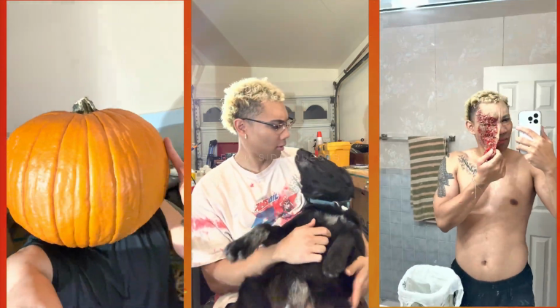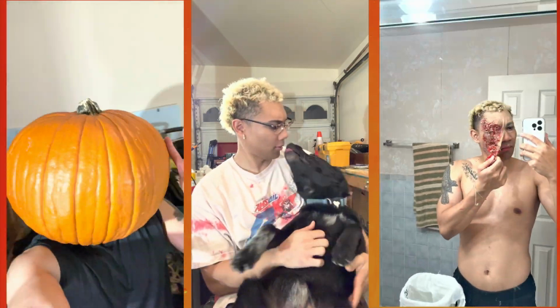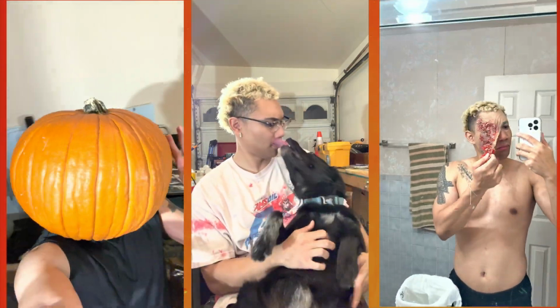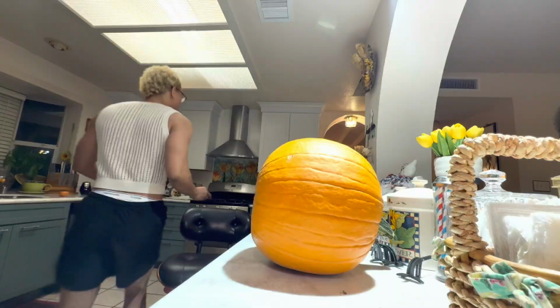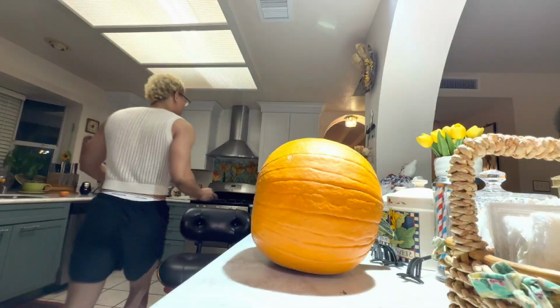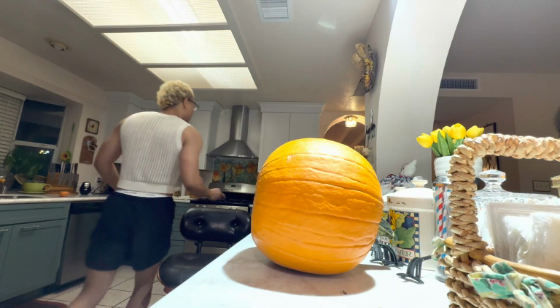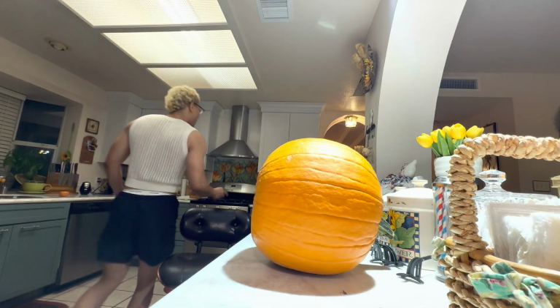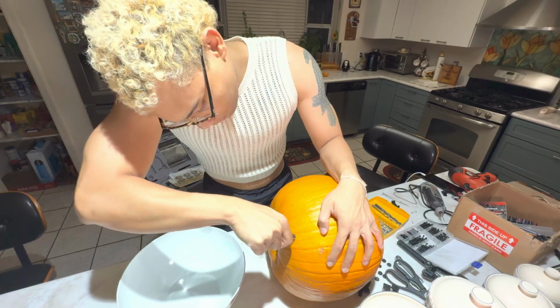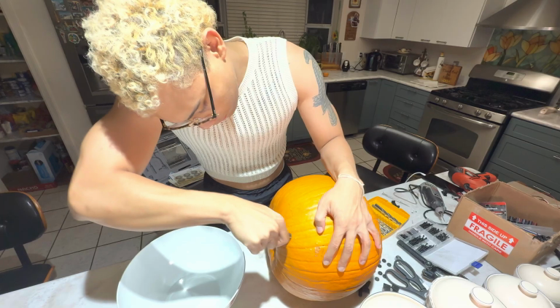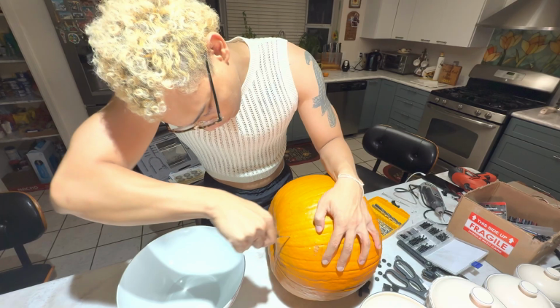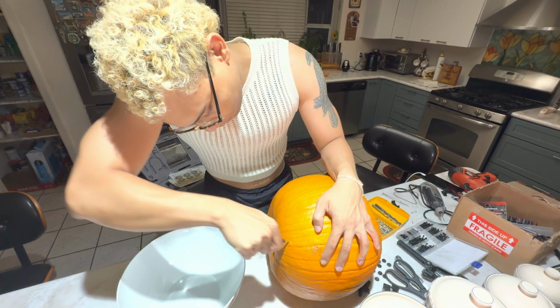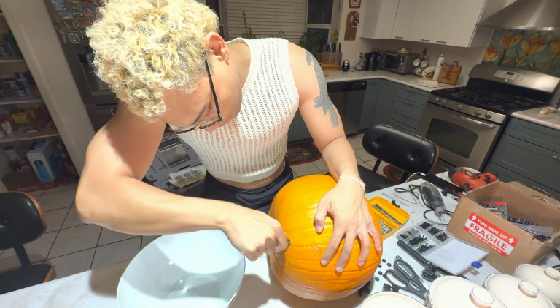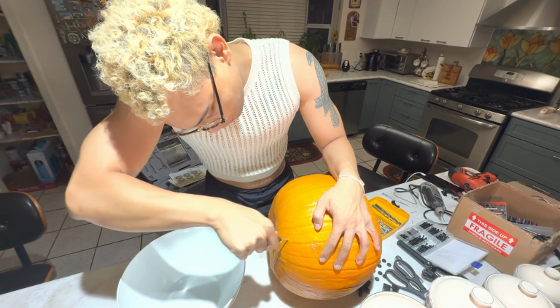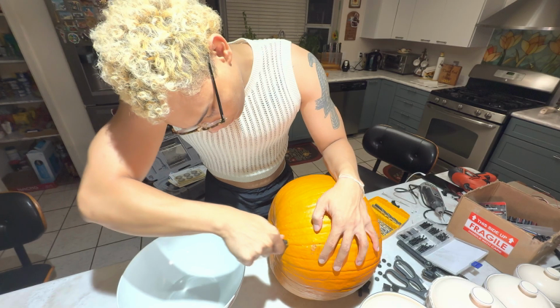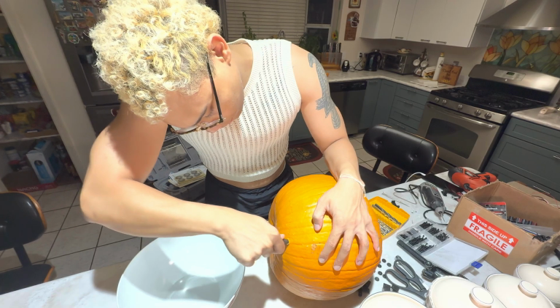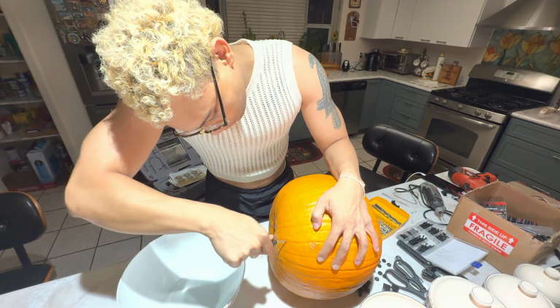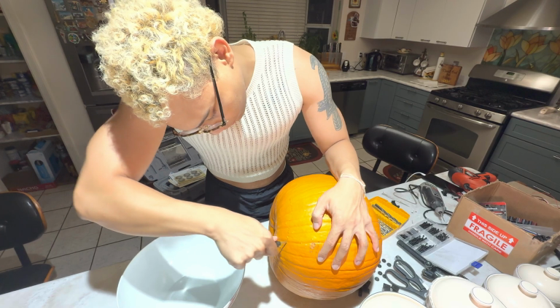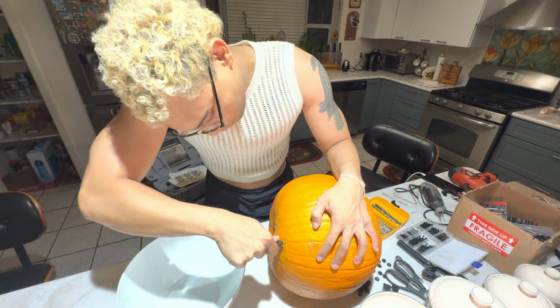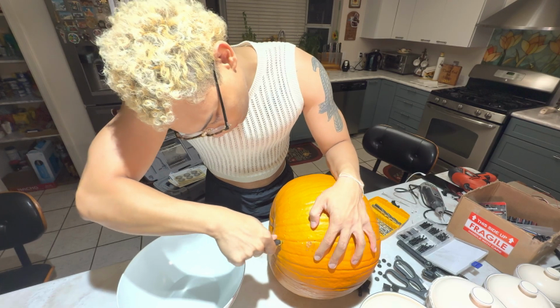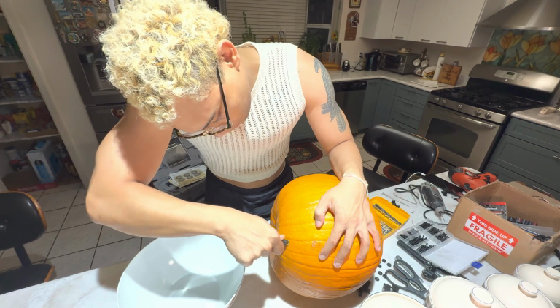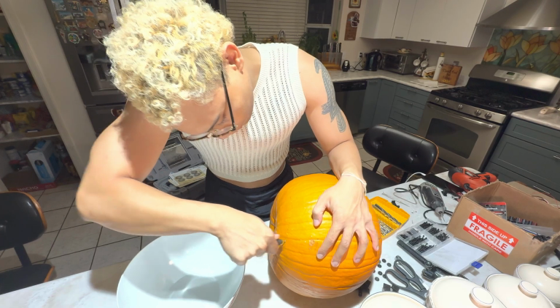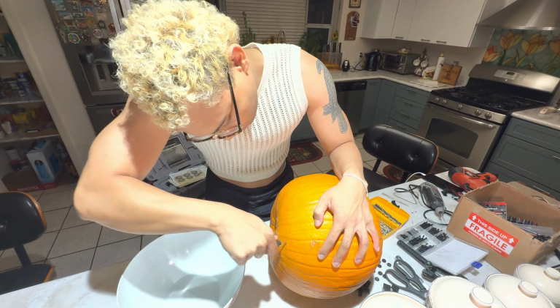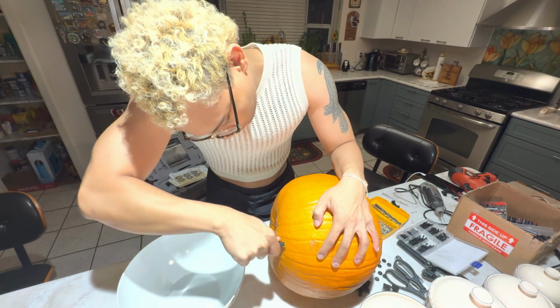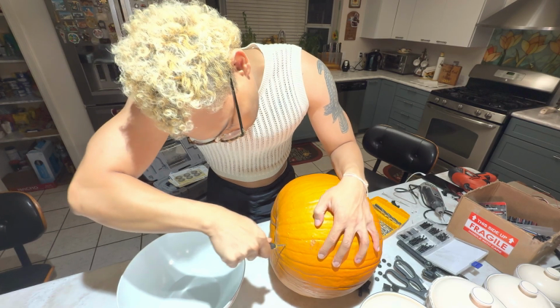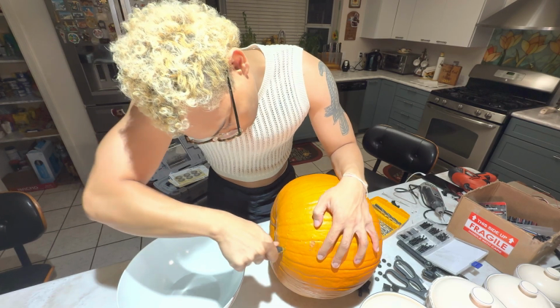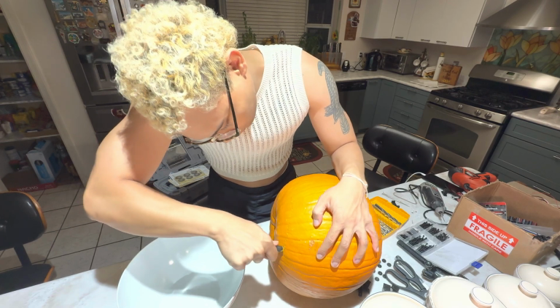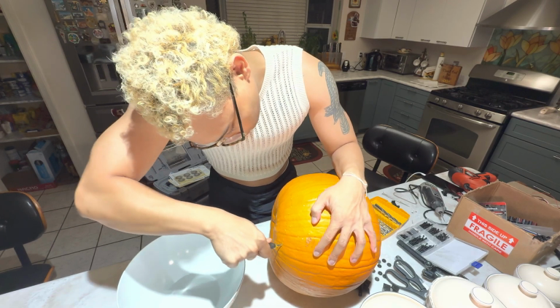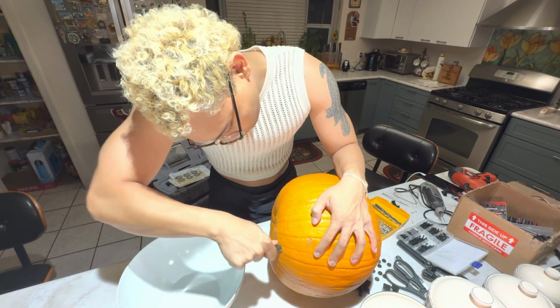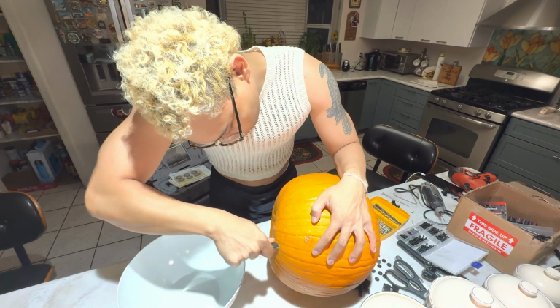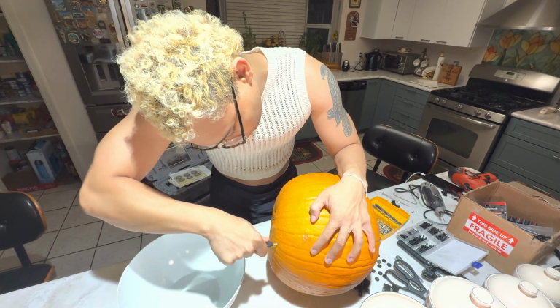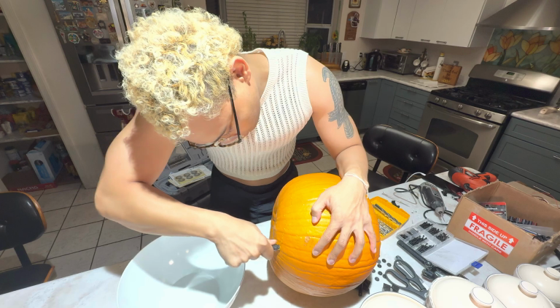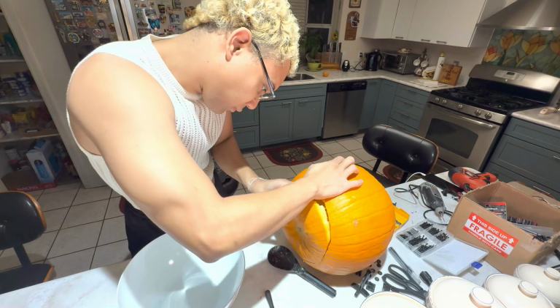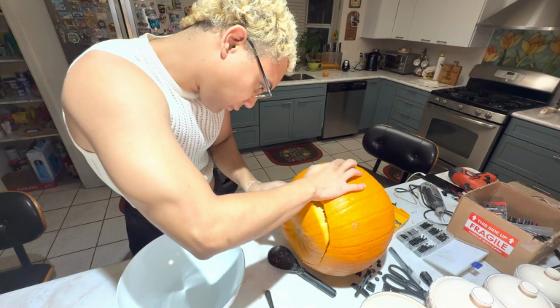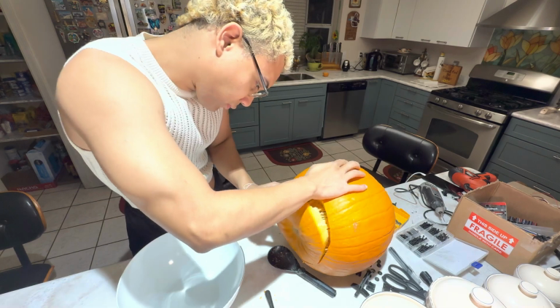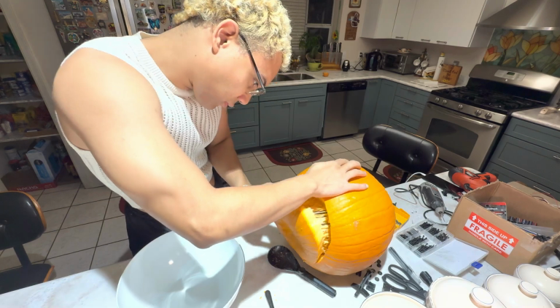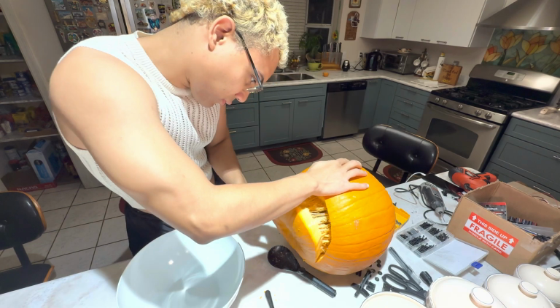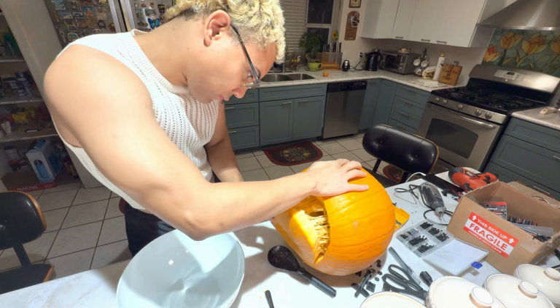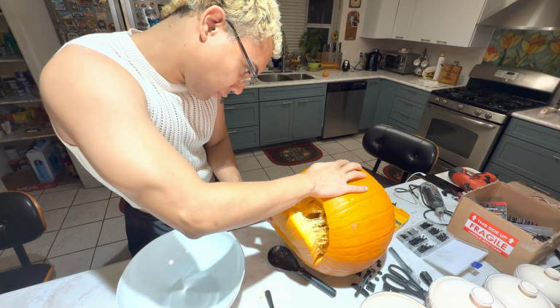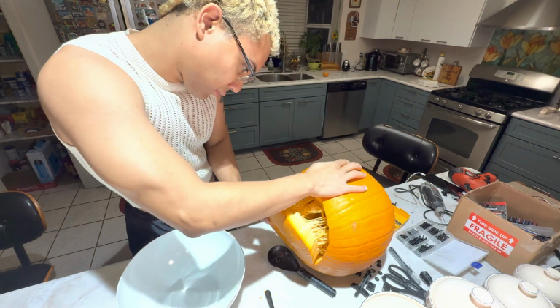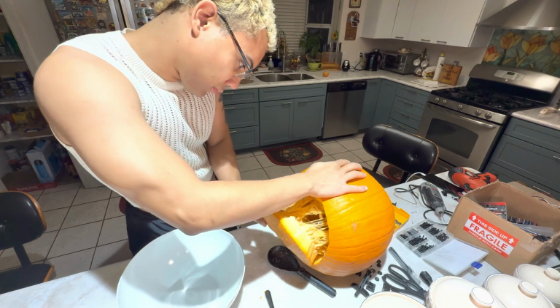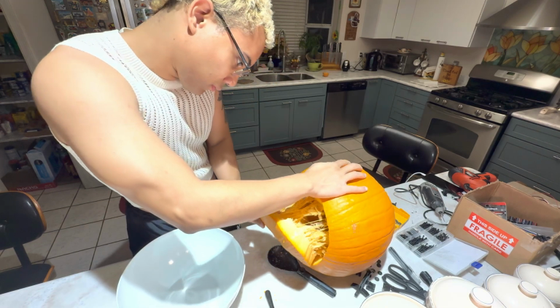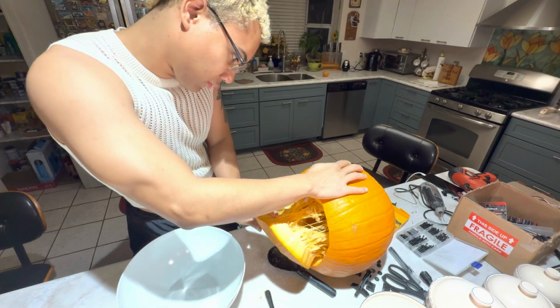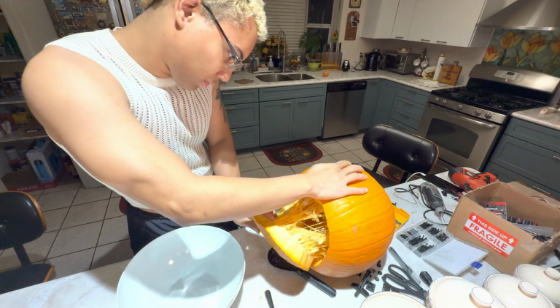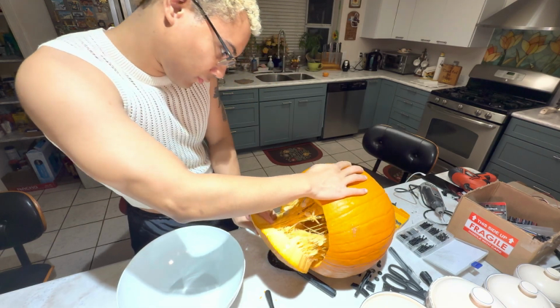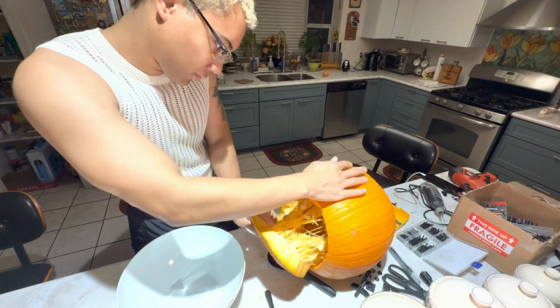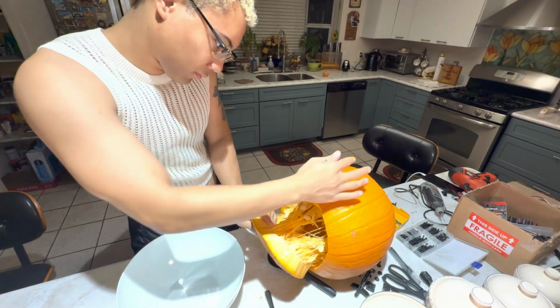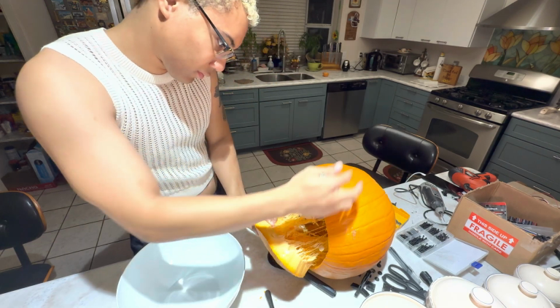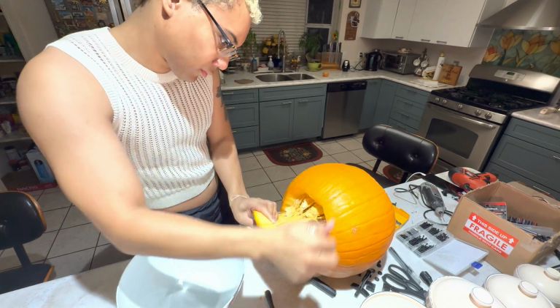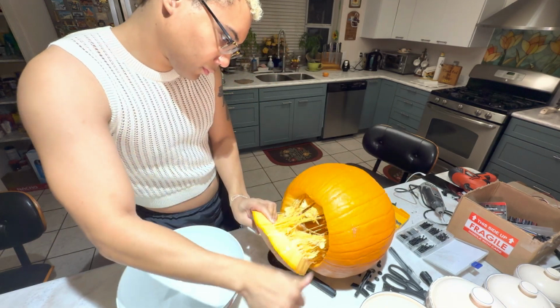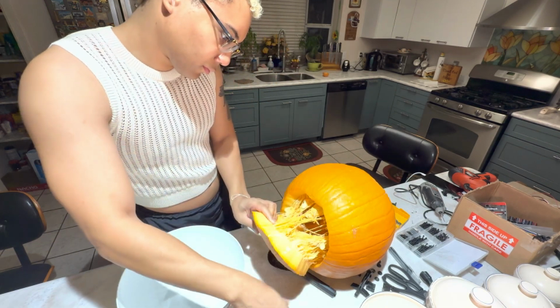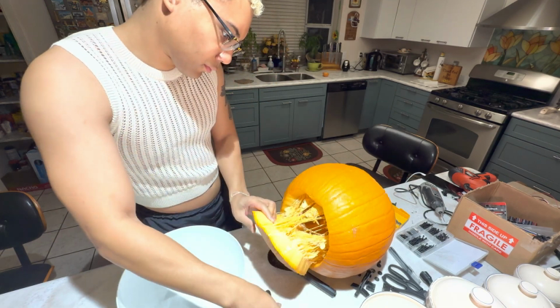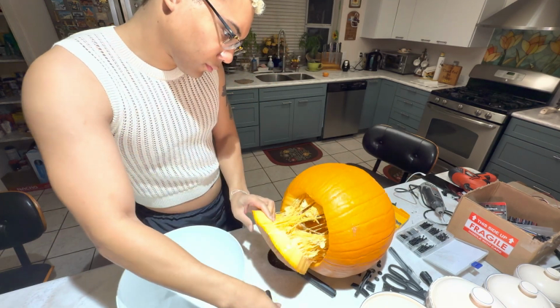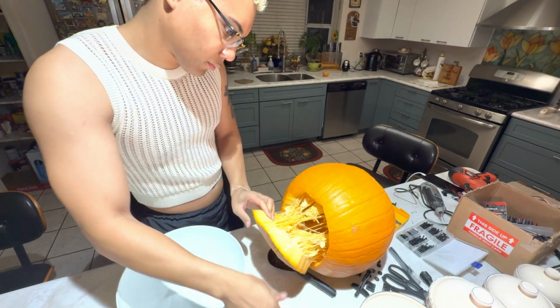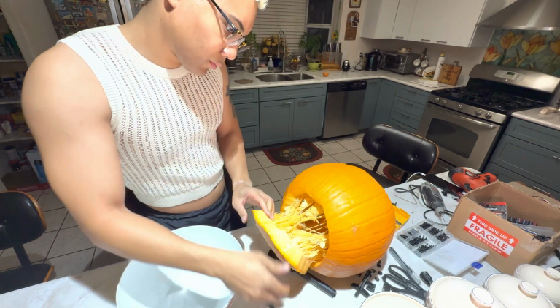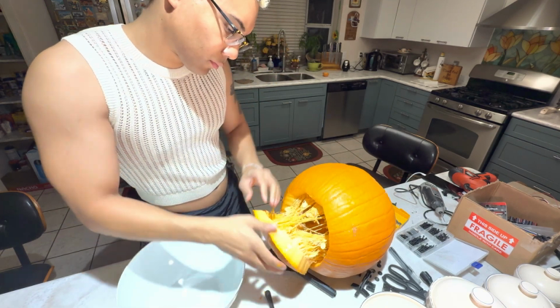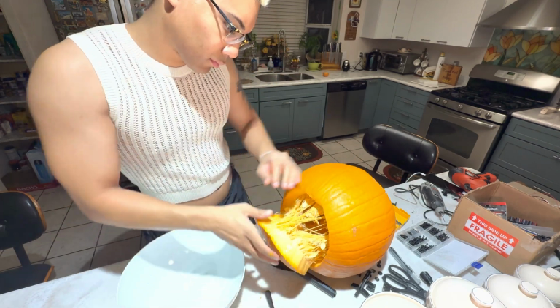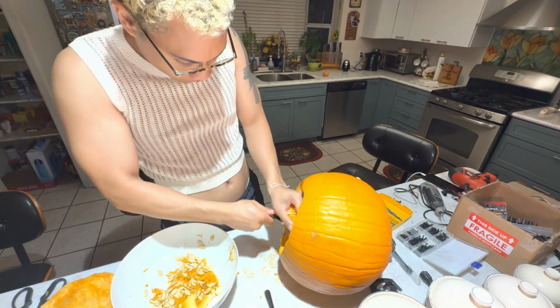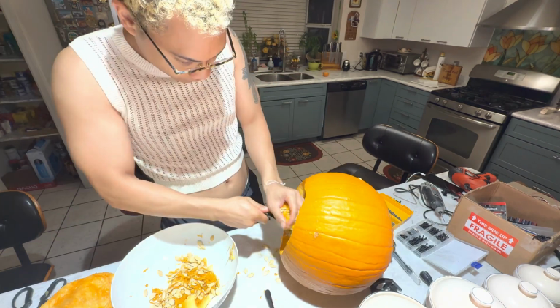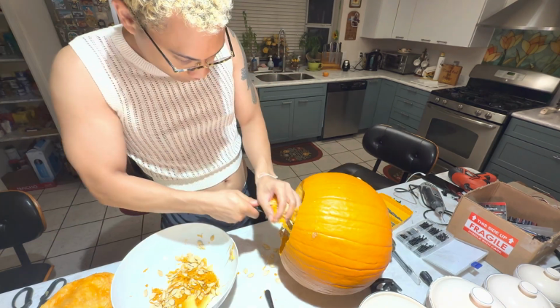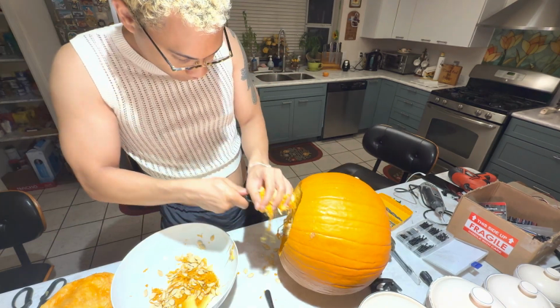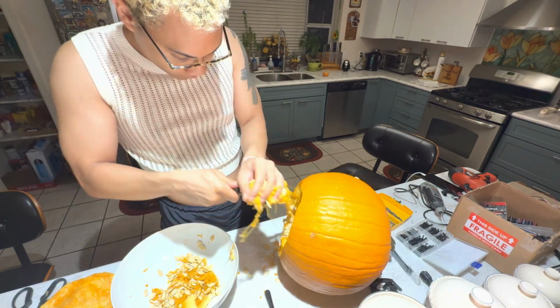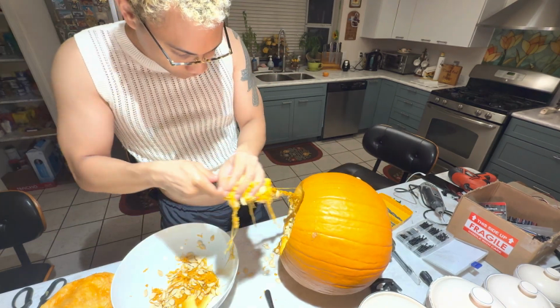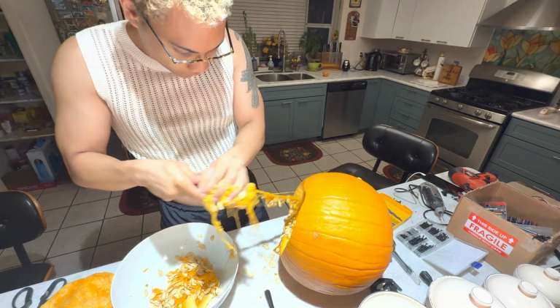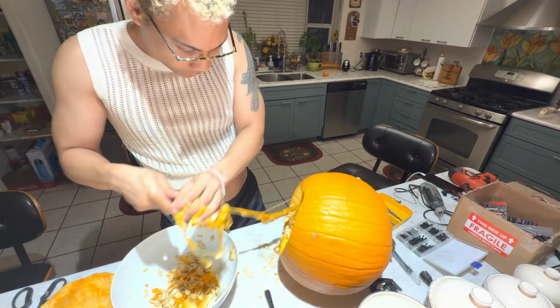I started by cutting a head-sized hole at the bottom of the pumpkin and gutting it clean with my pumpkin carving supplies.